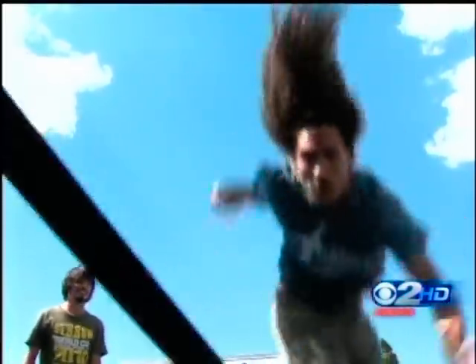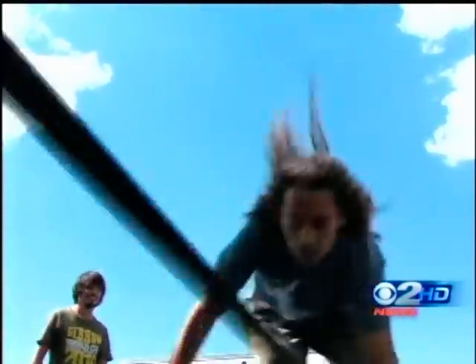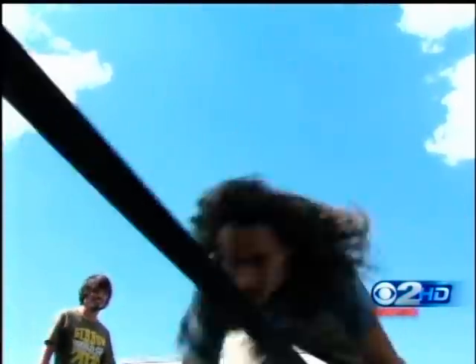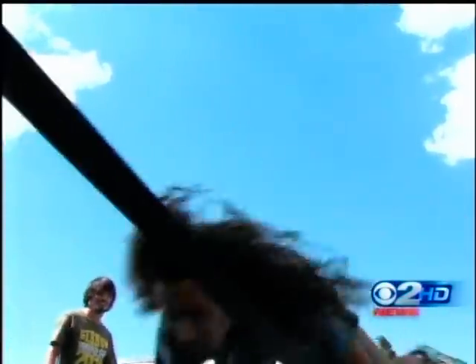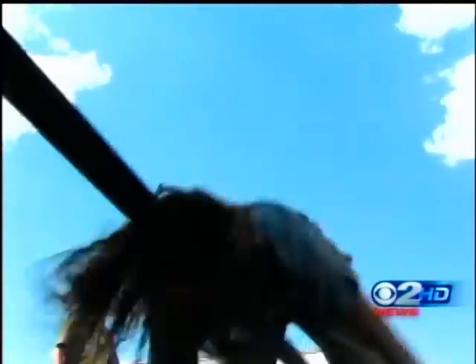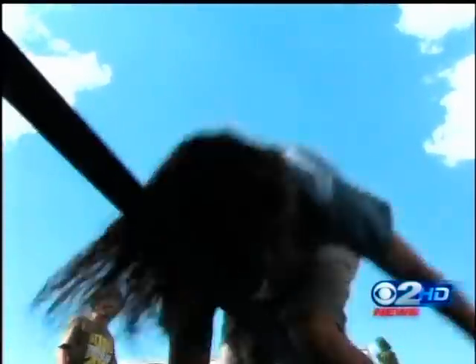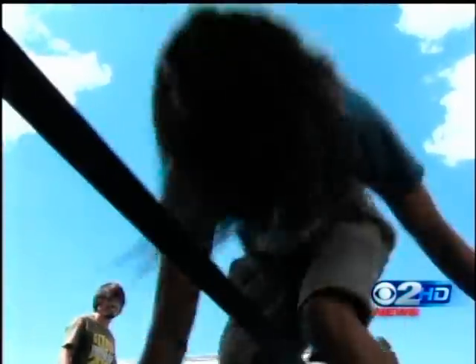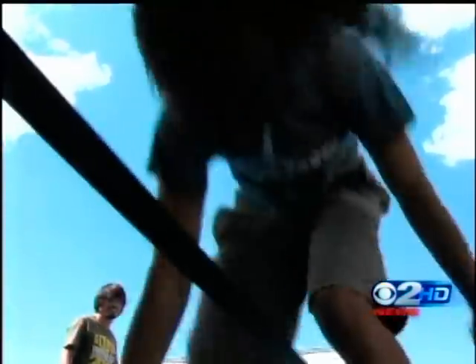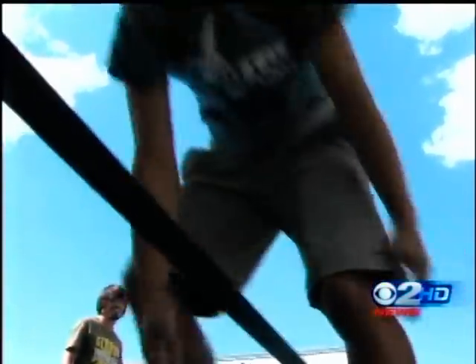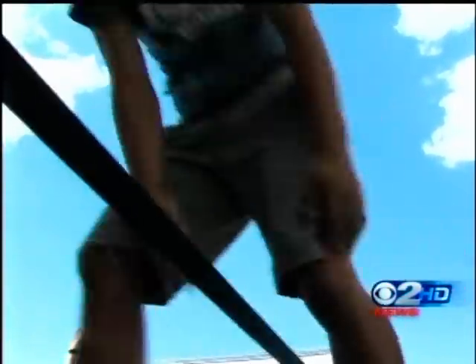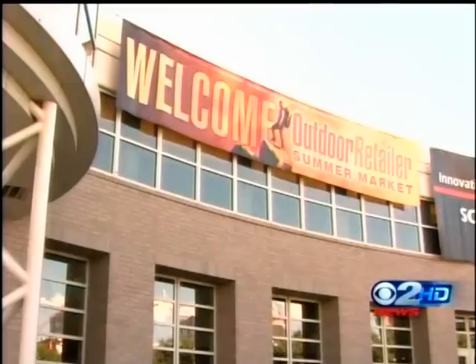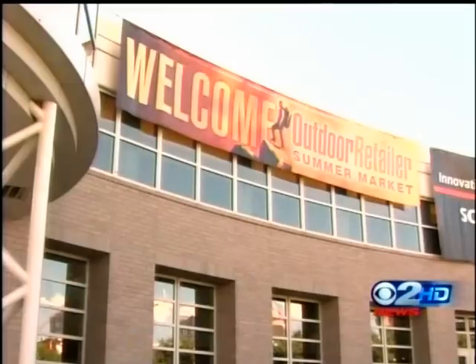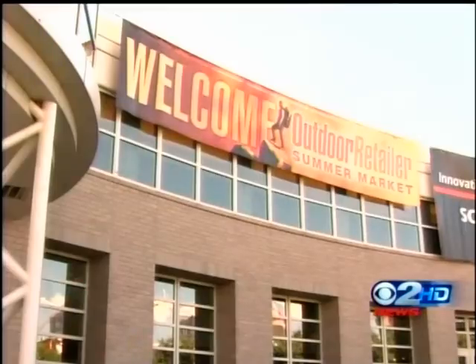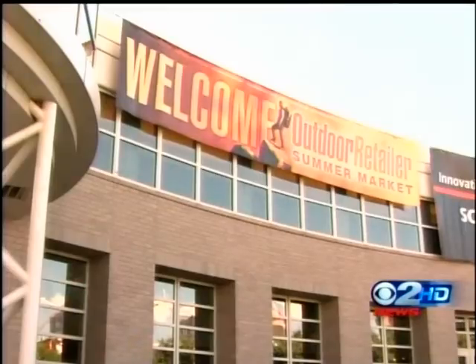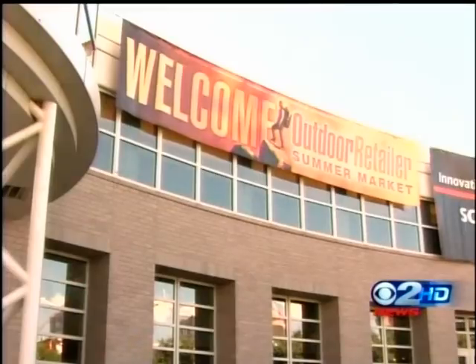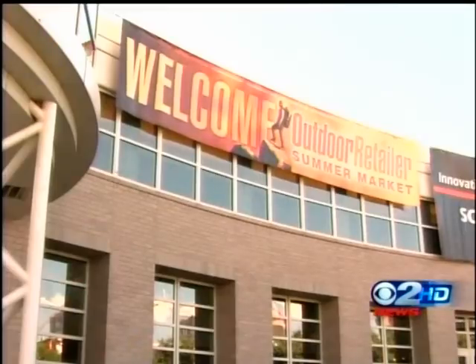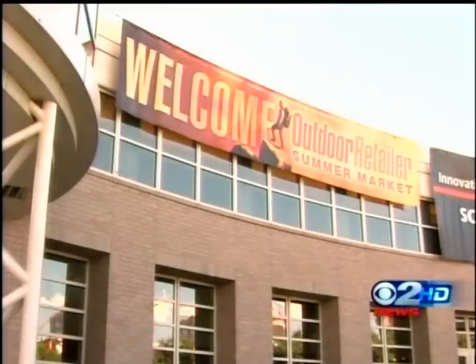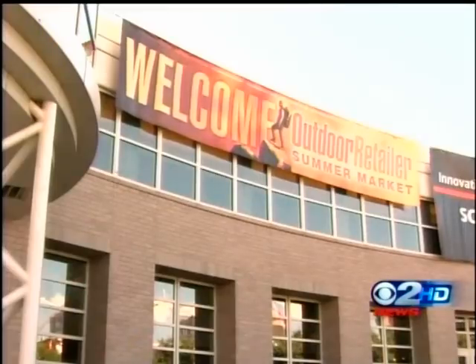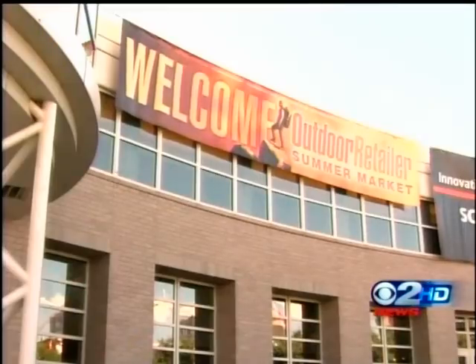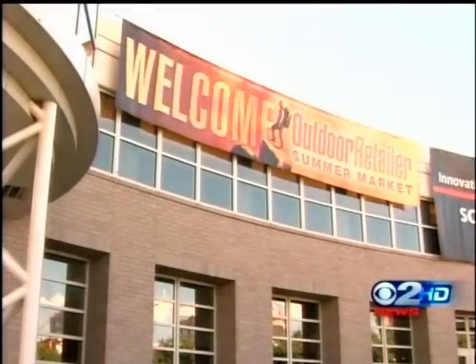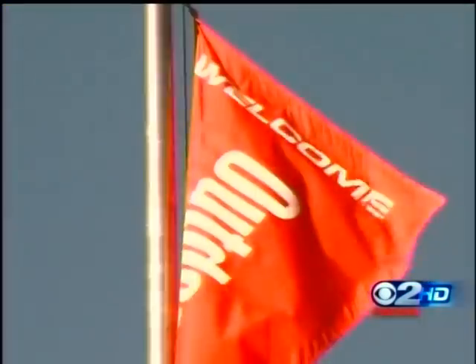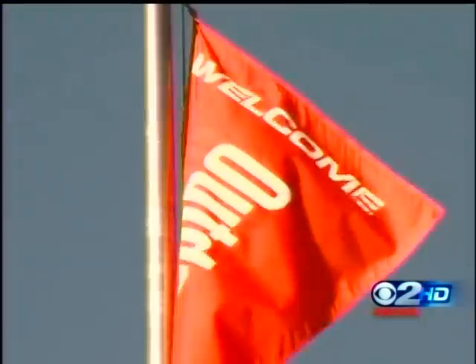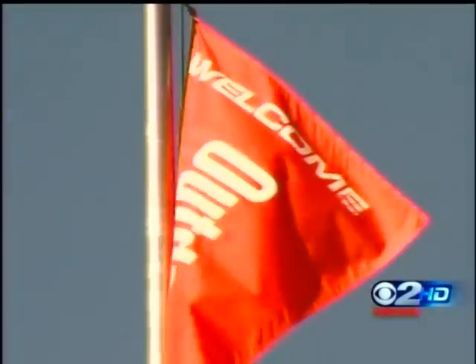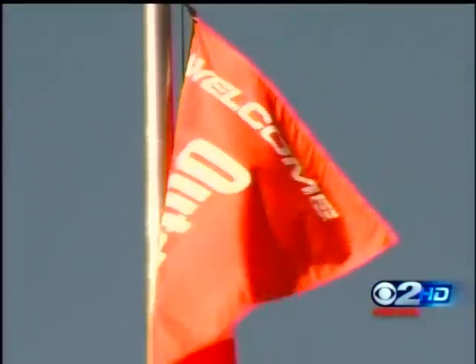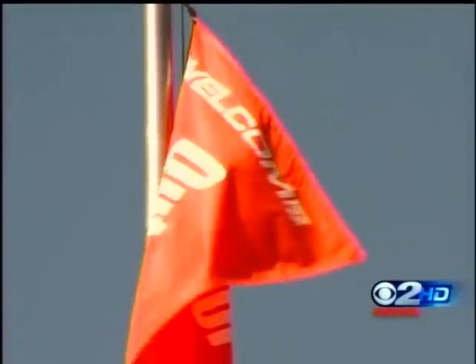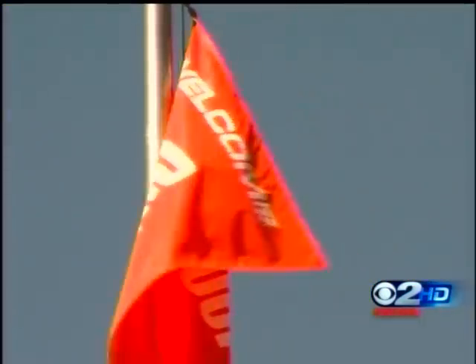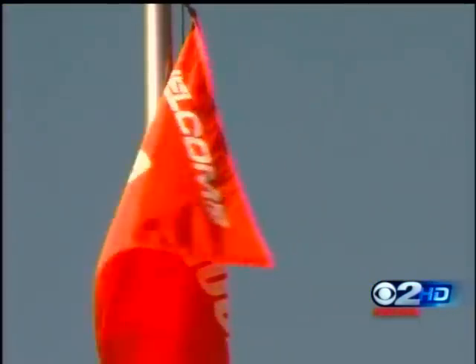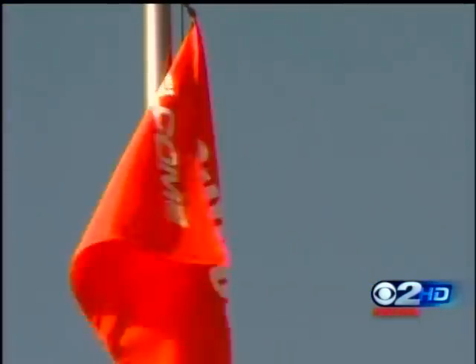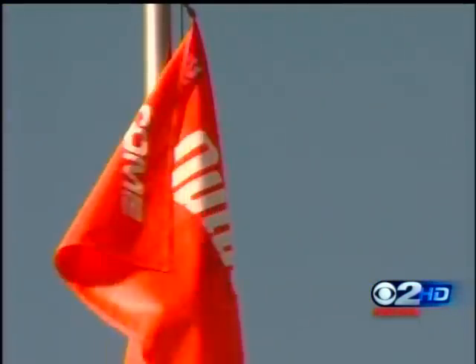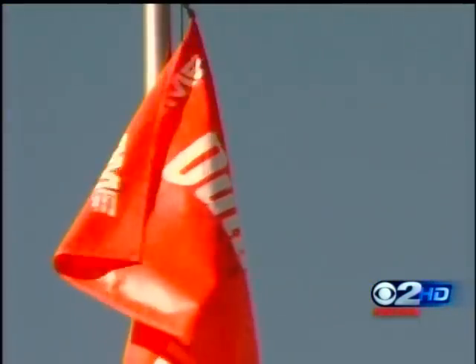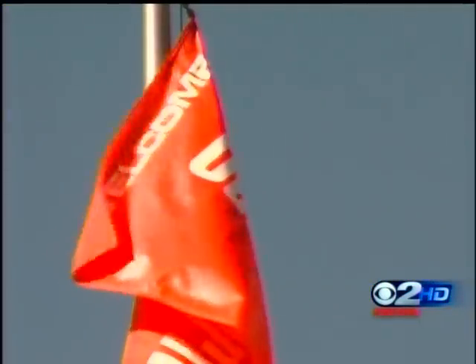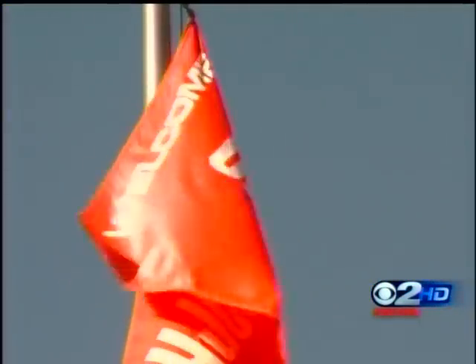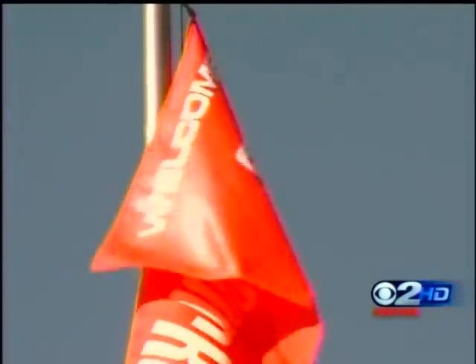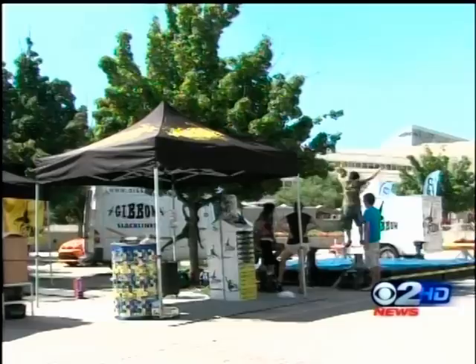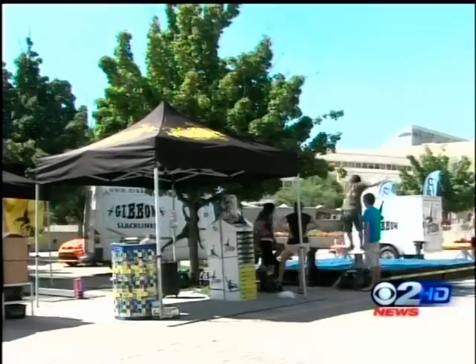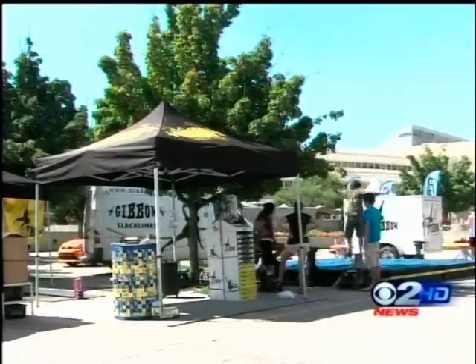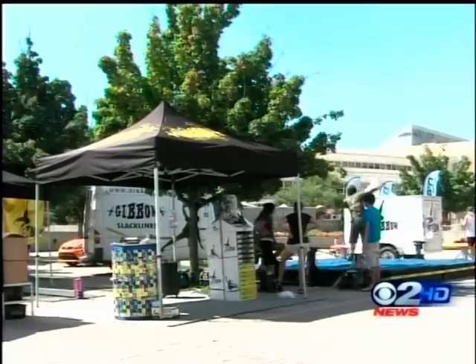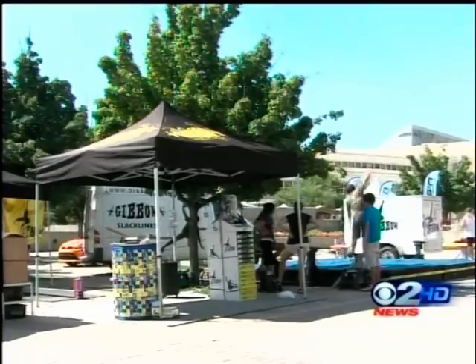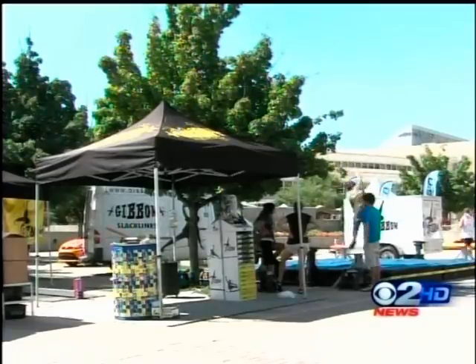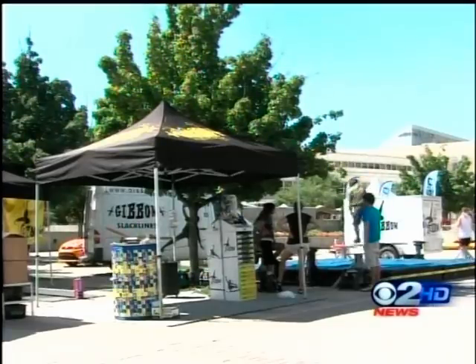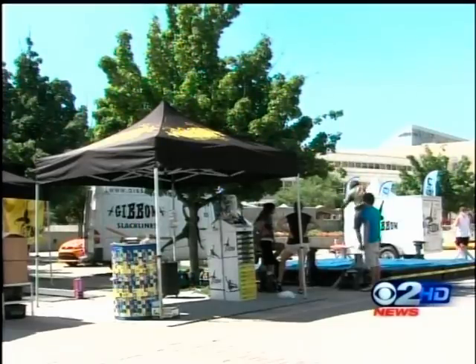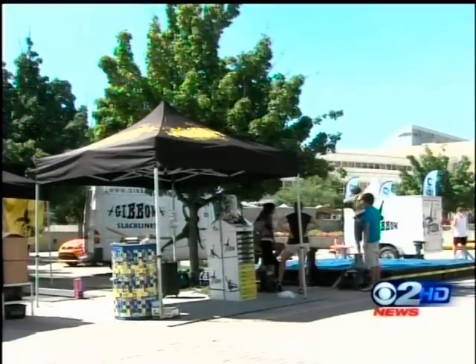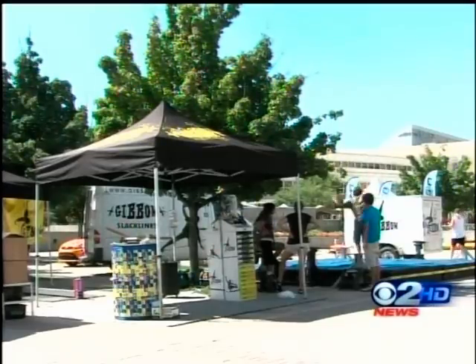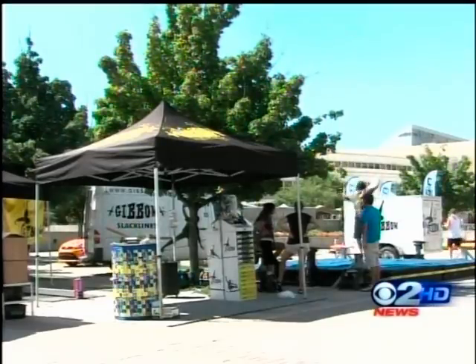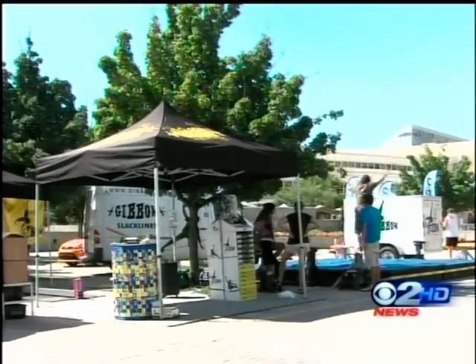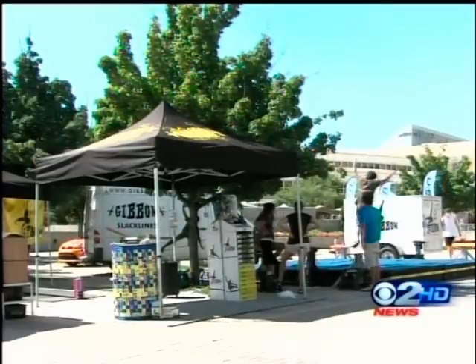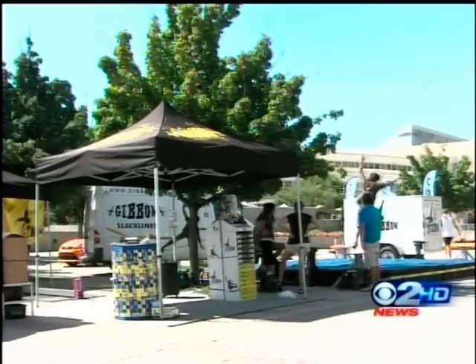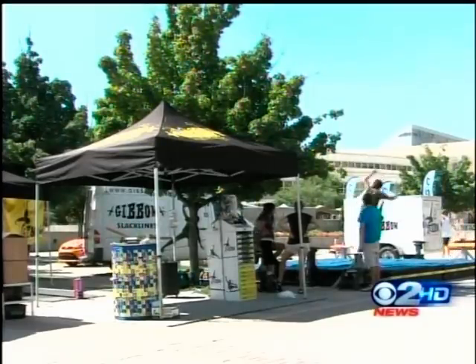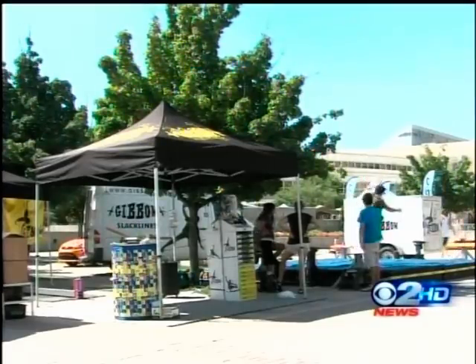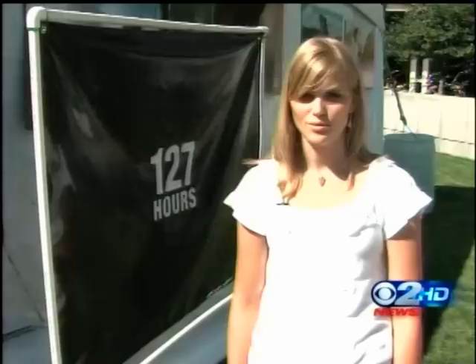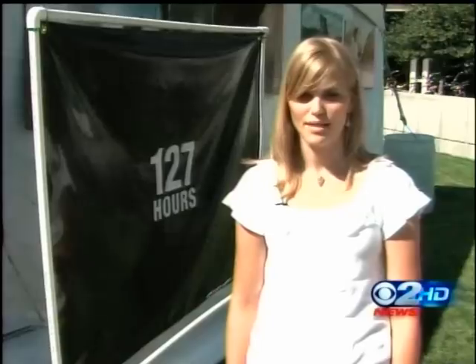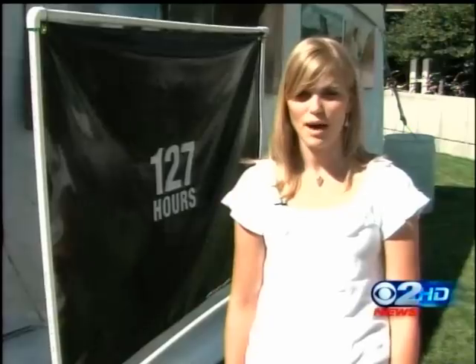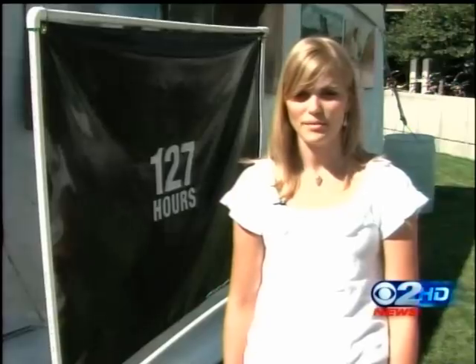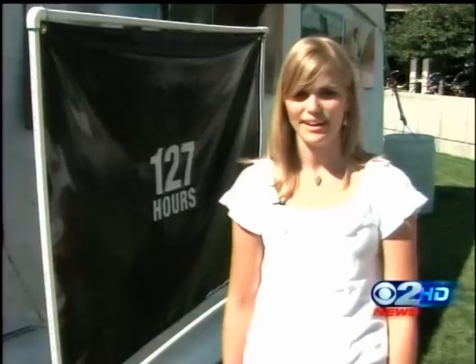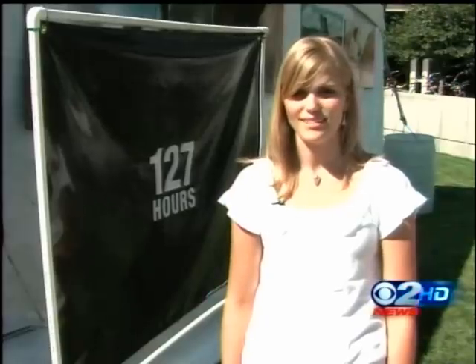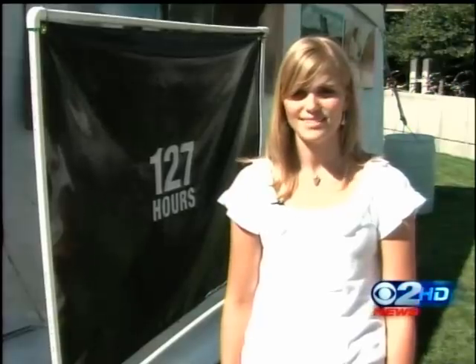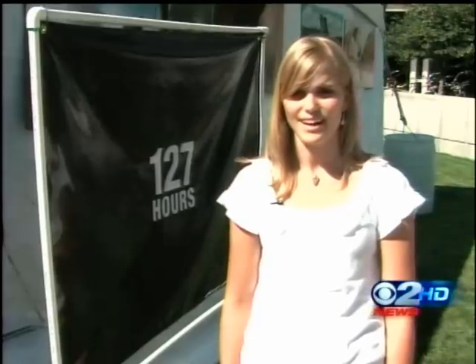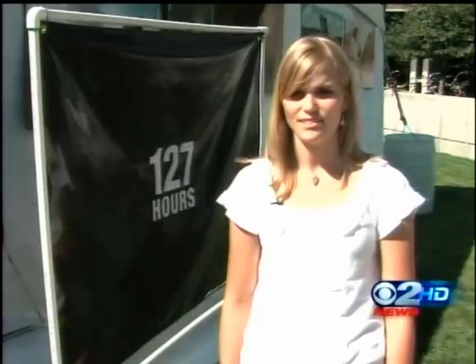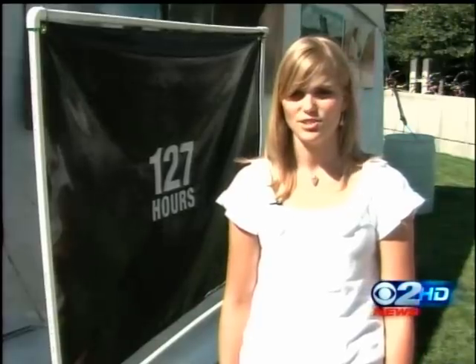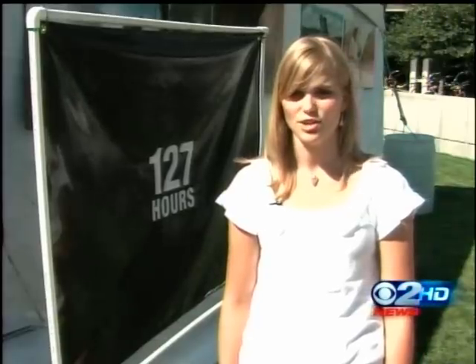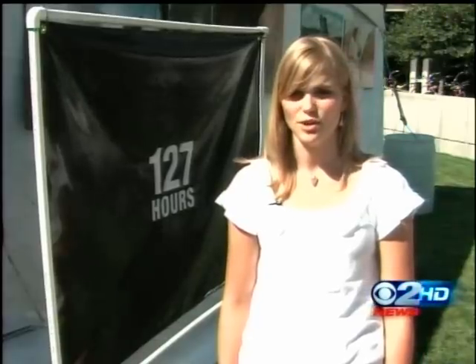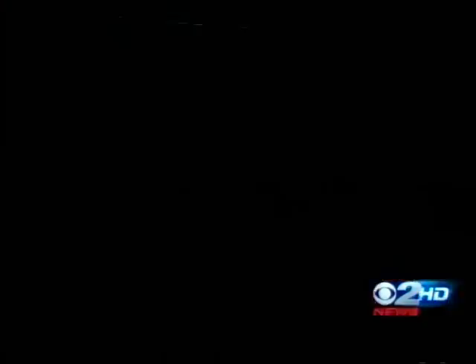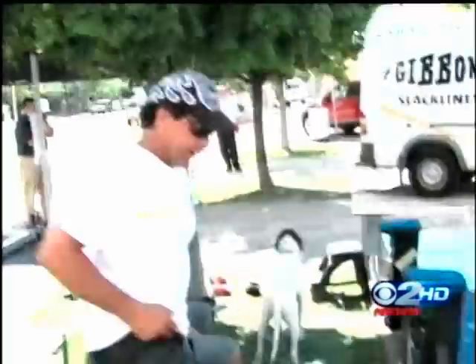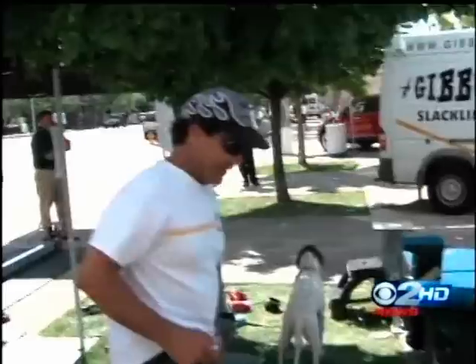We're here at Outdoor Retailer. We've got a lot of things that the general consumer public can interact with happening outside the show.